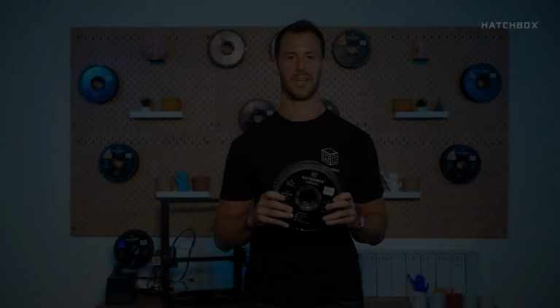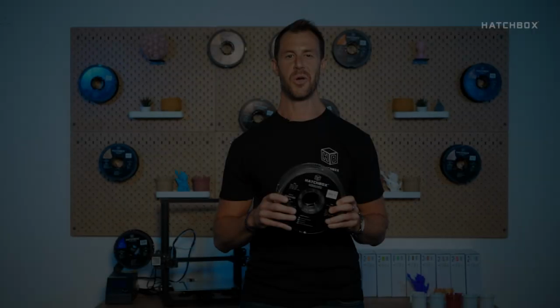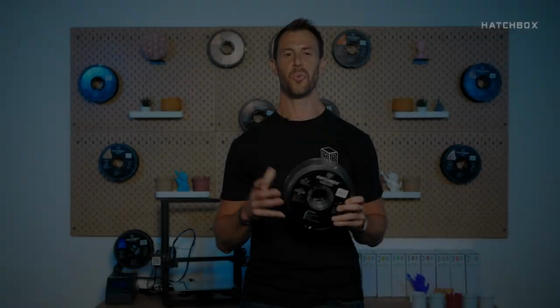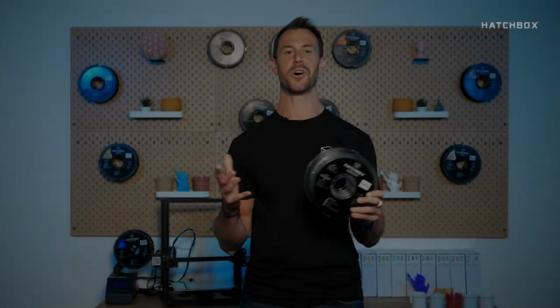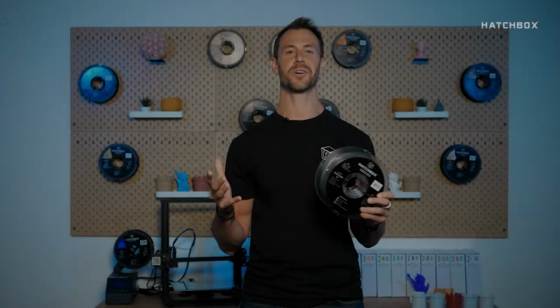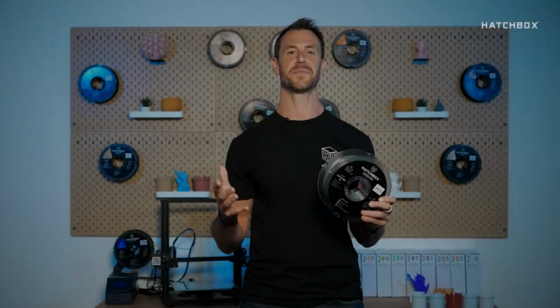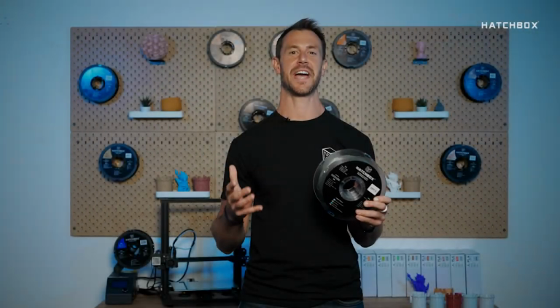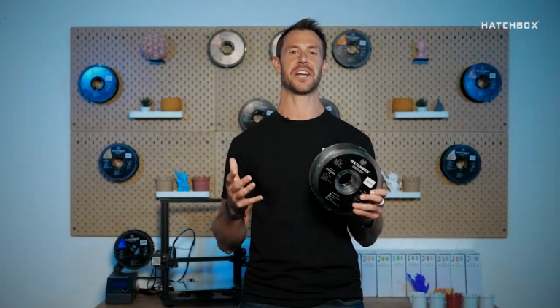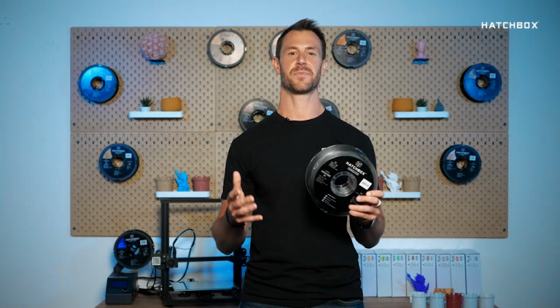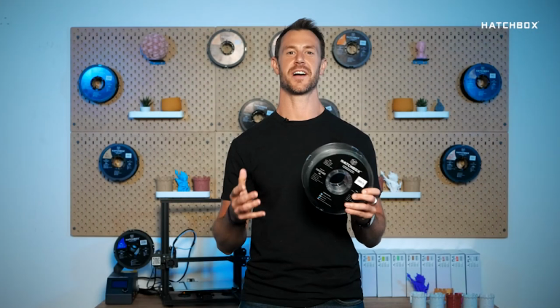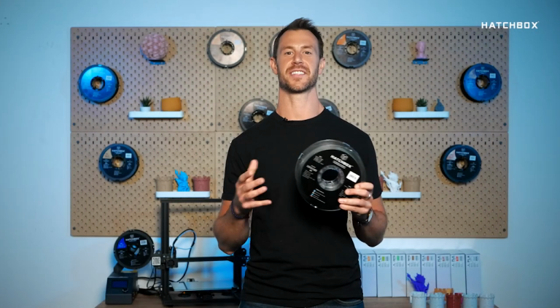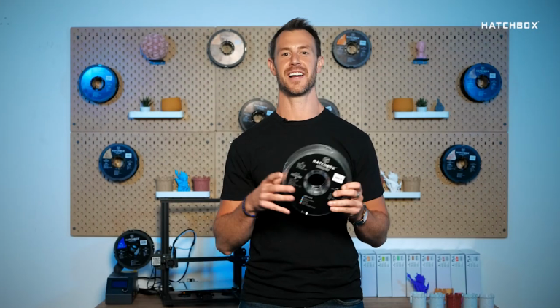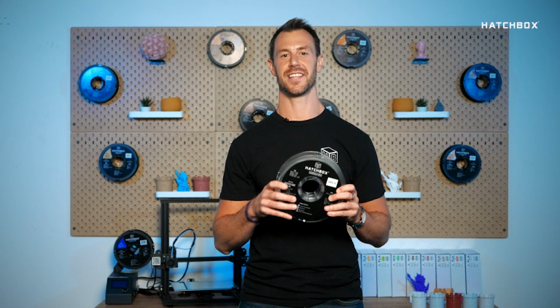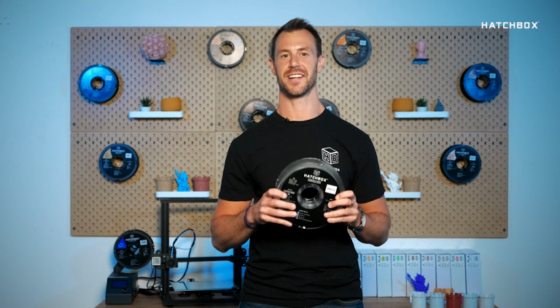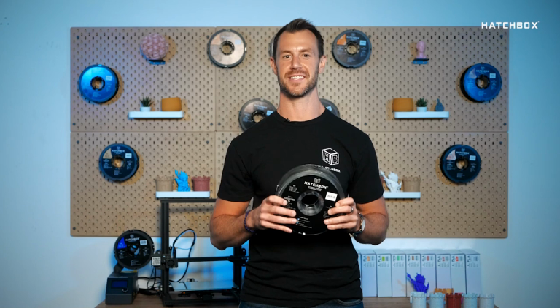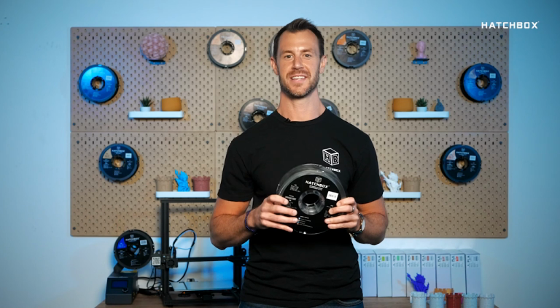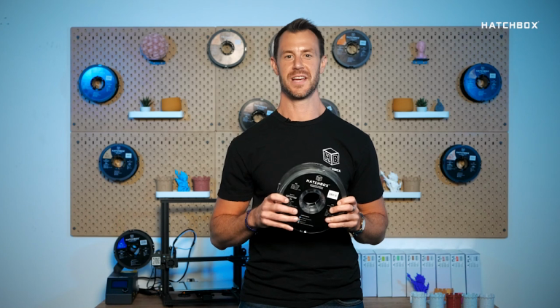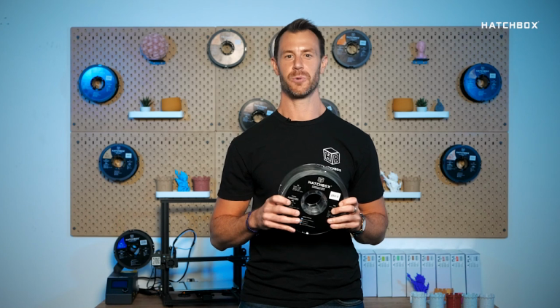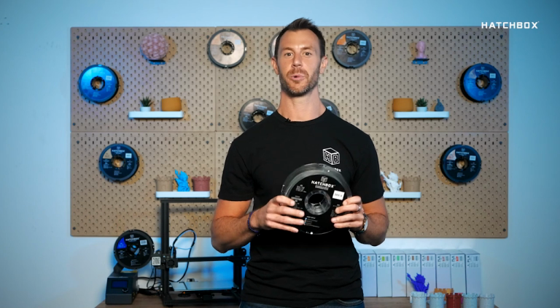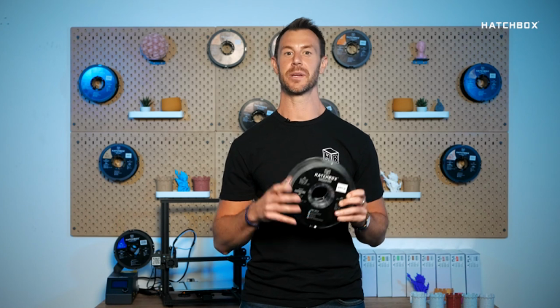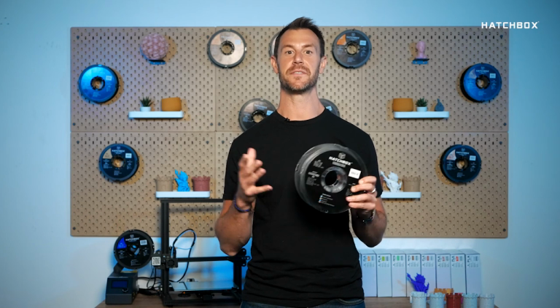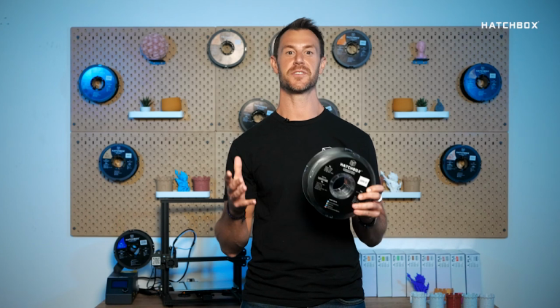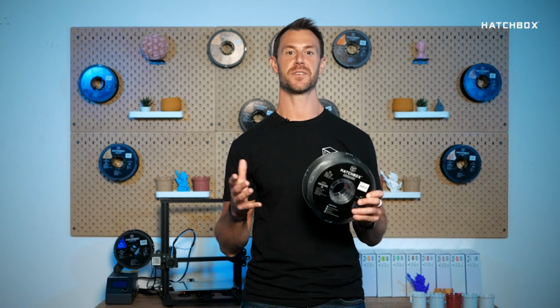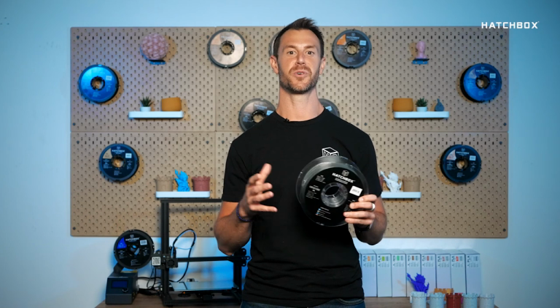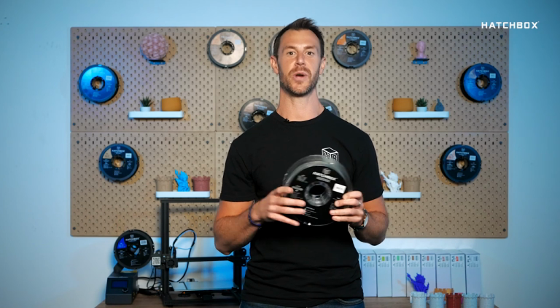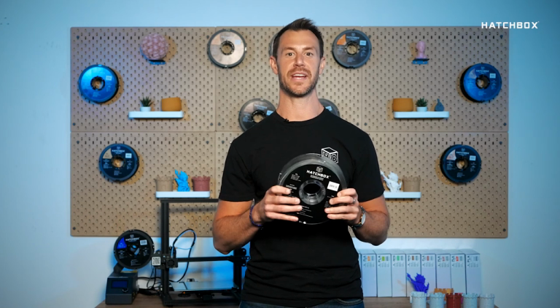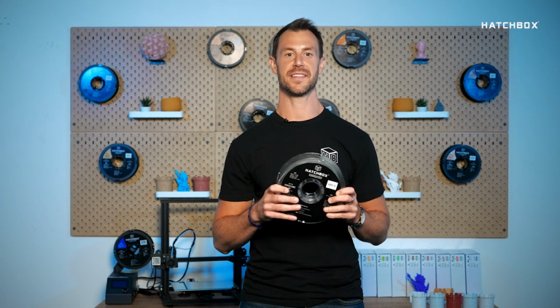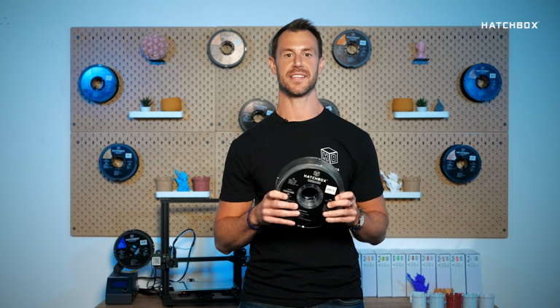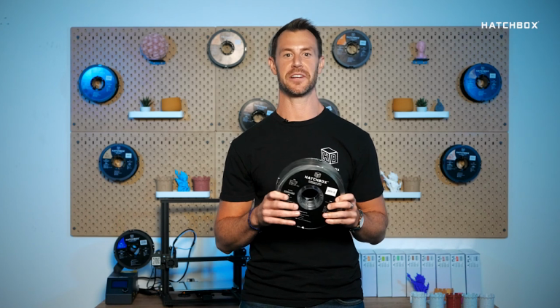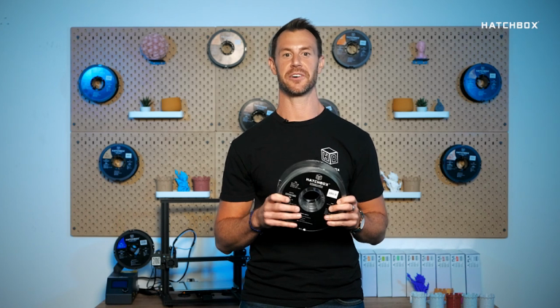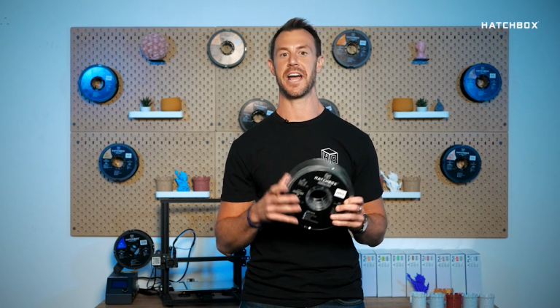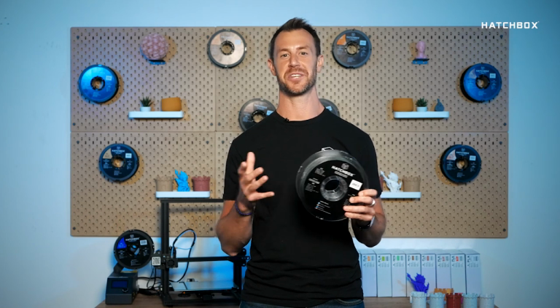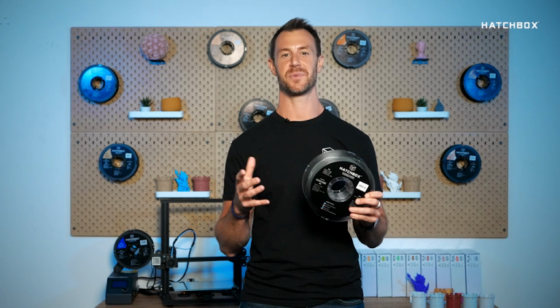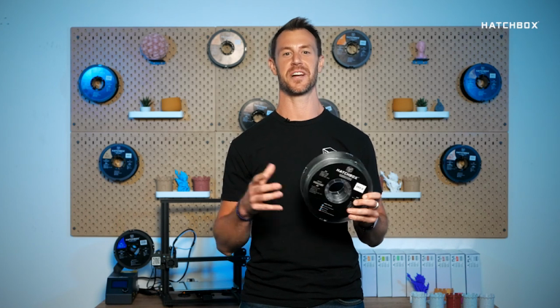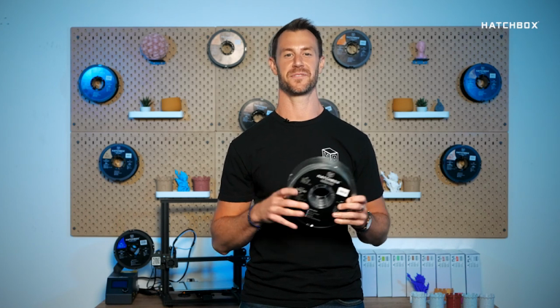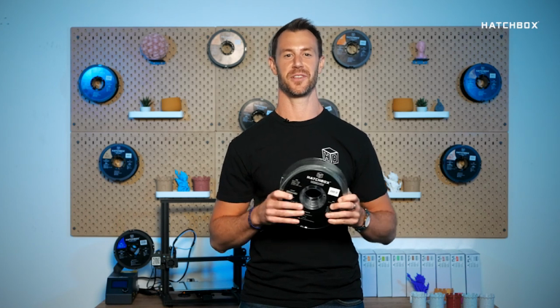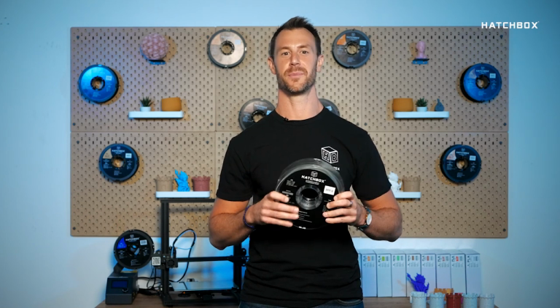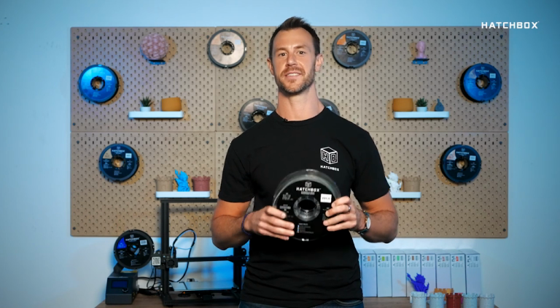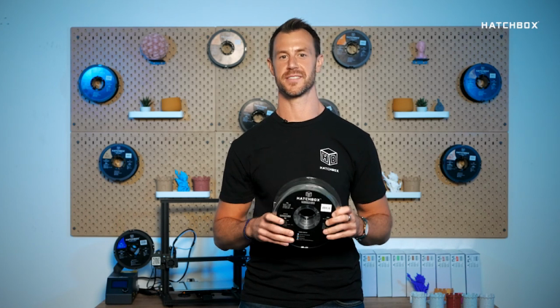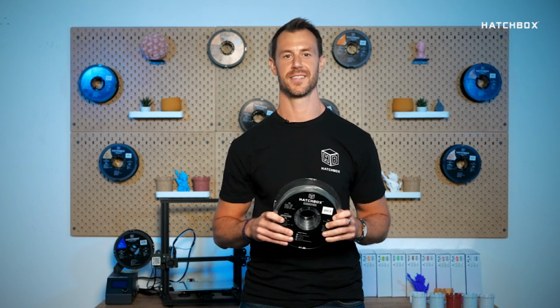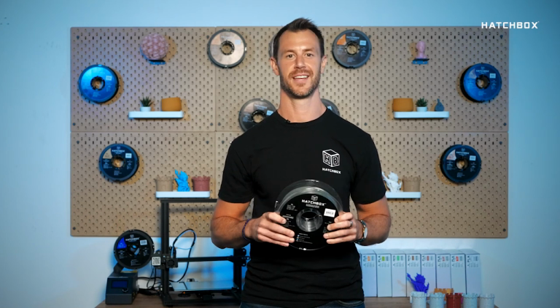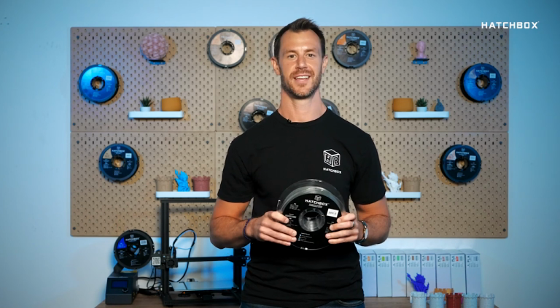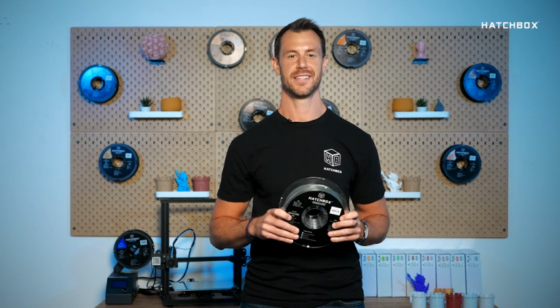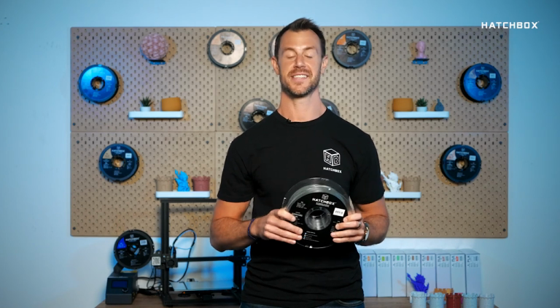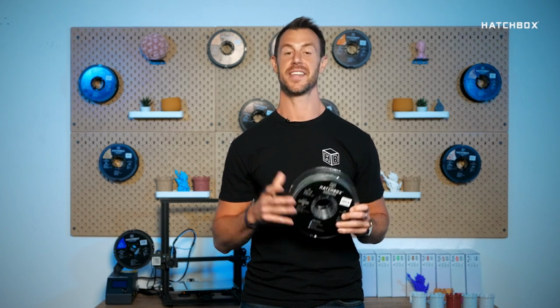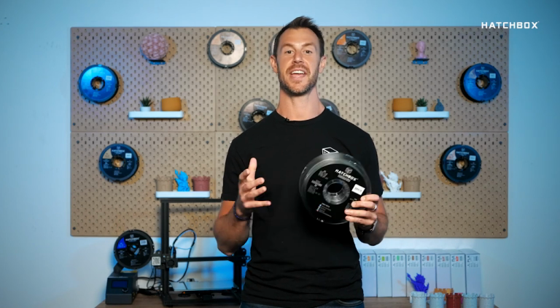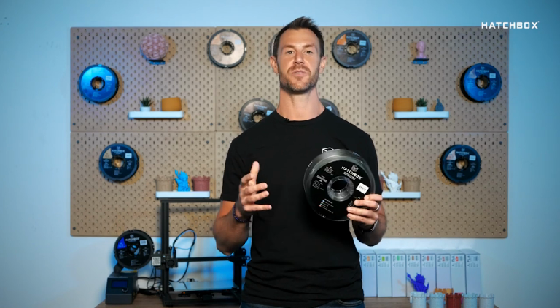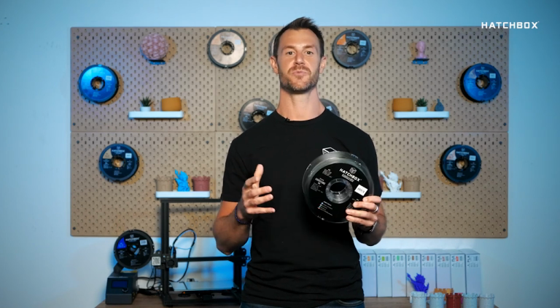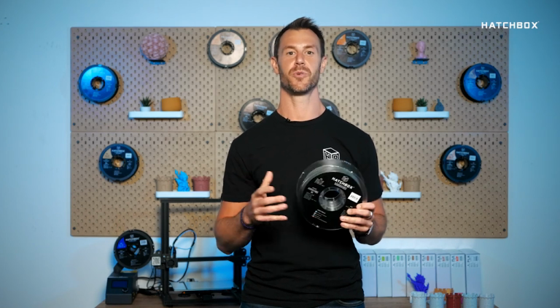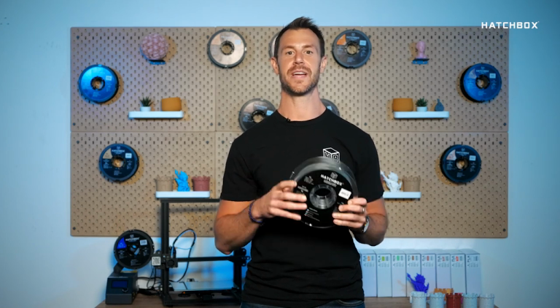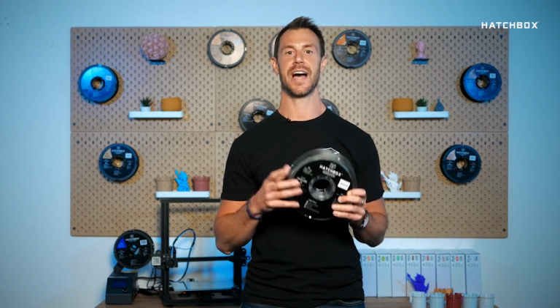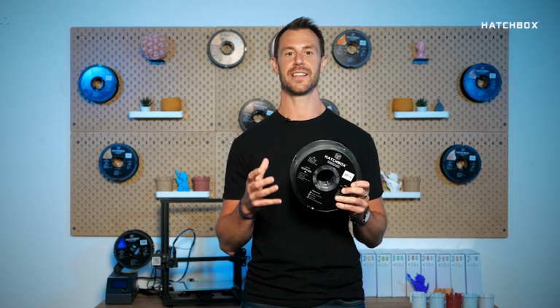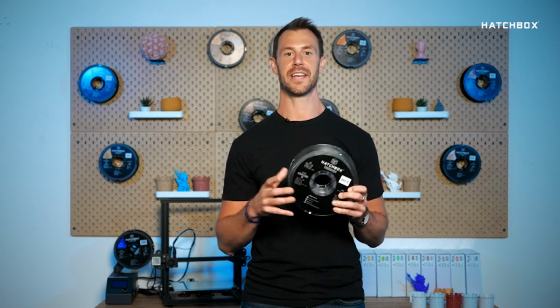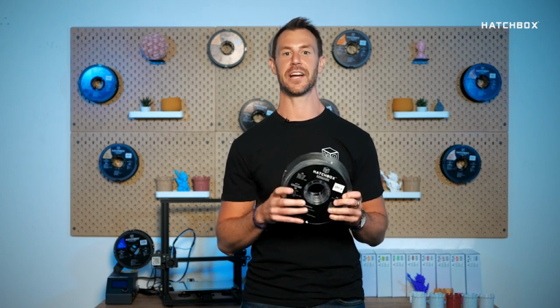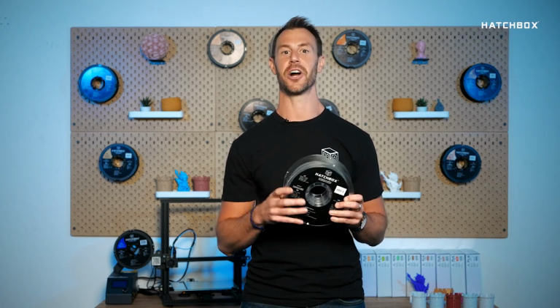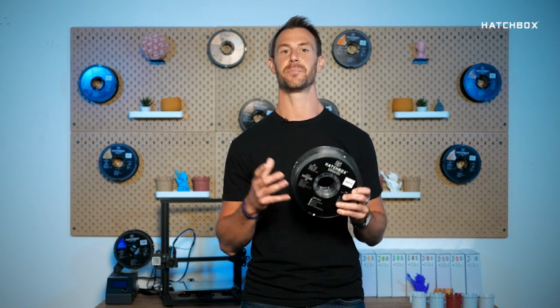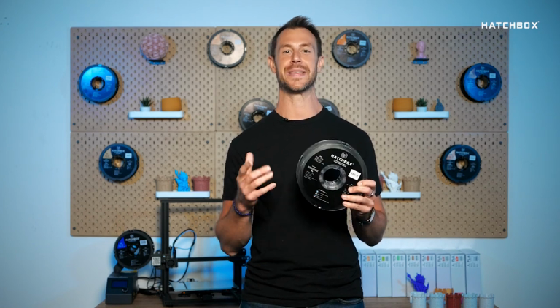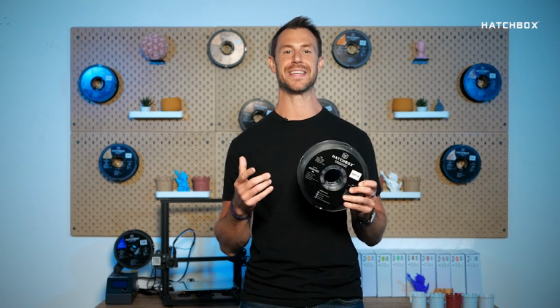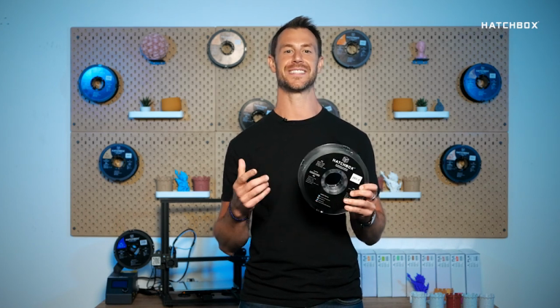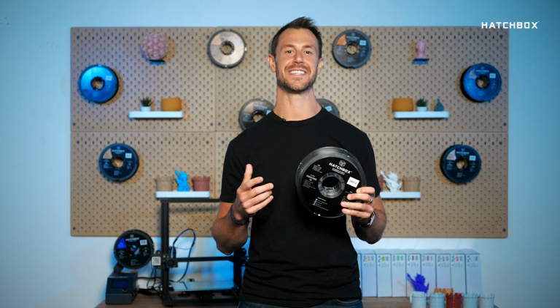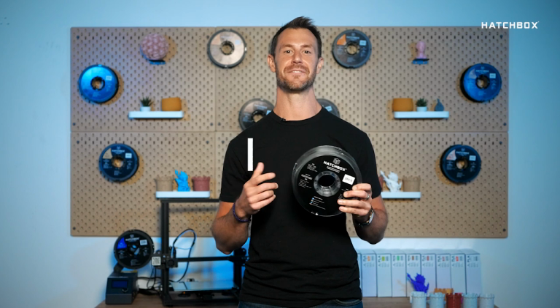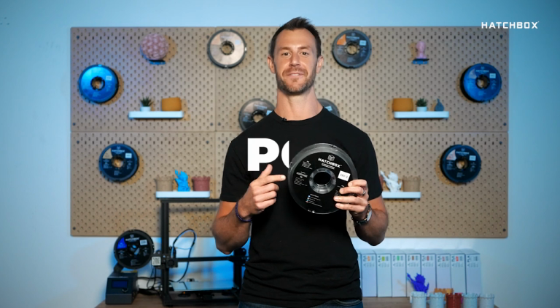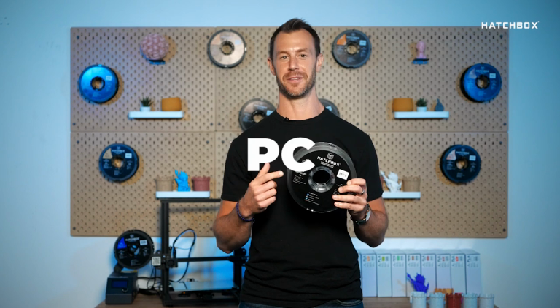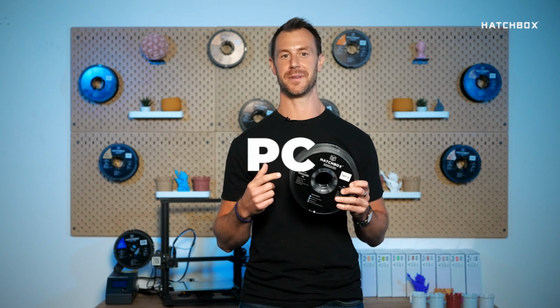Welcome to Hatchbox Highlights, where we give you some quick insight on Hatchbox filaments. Today we'll be highlighting our PC filament.